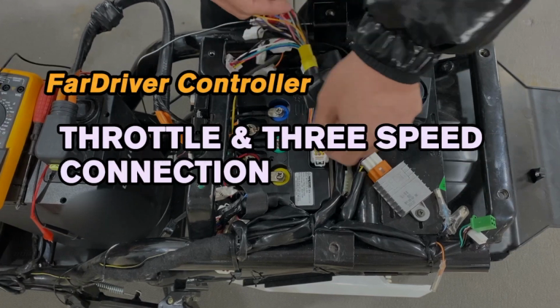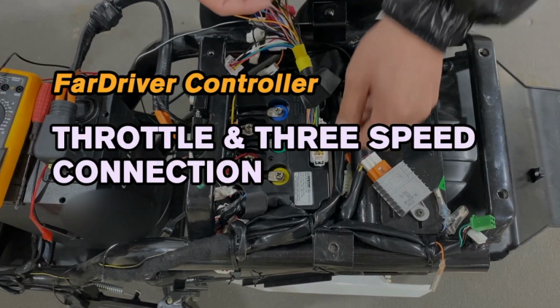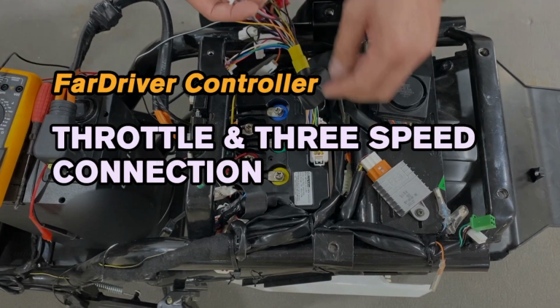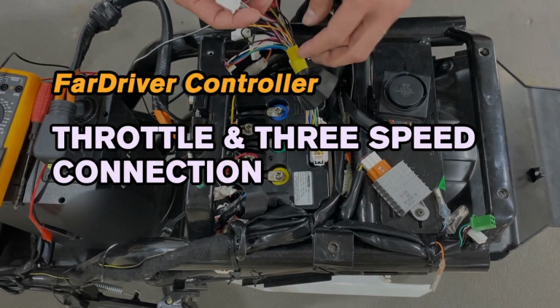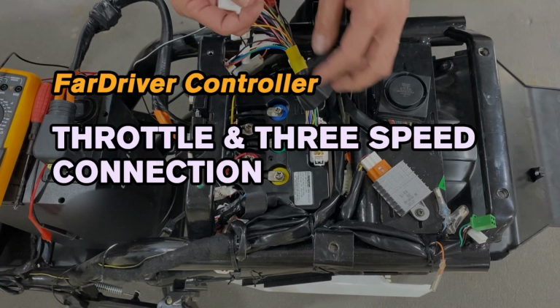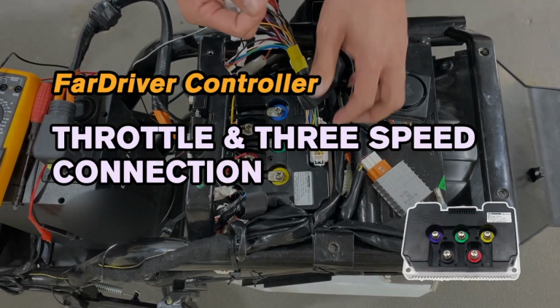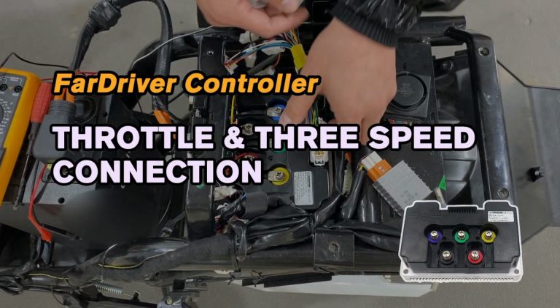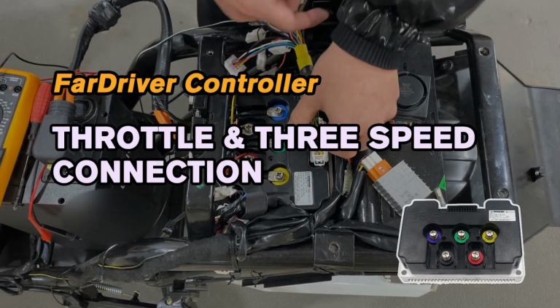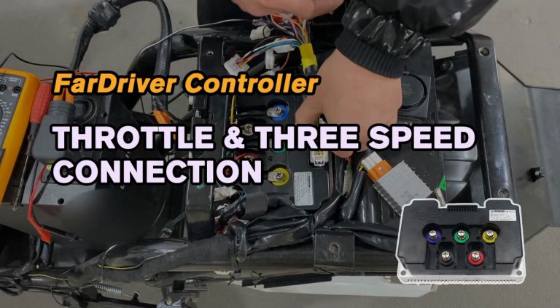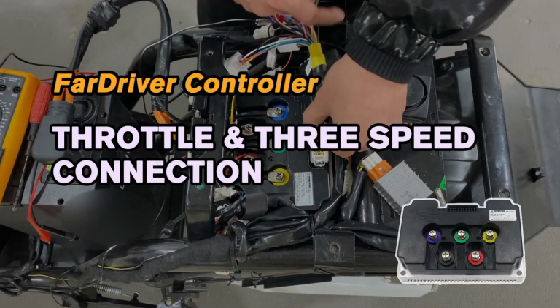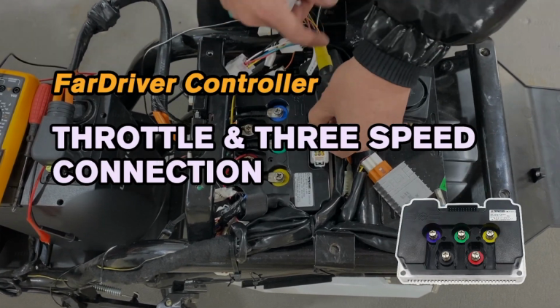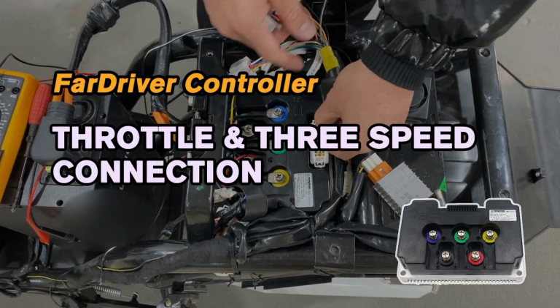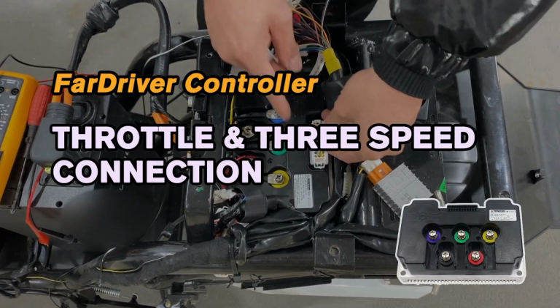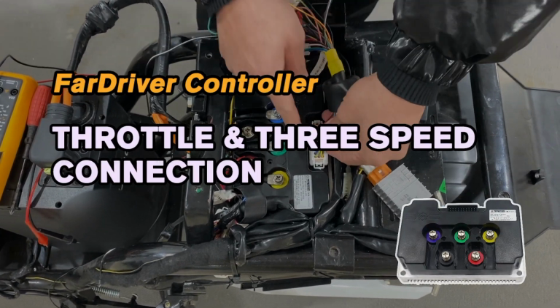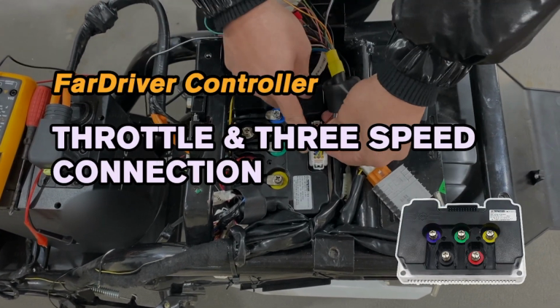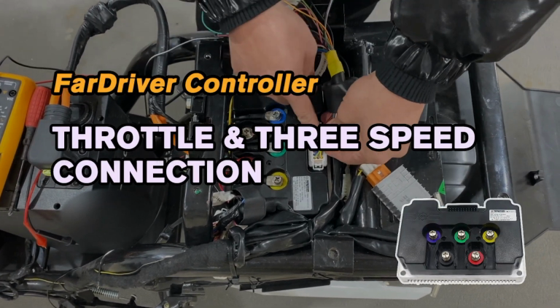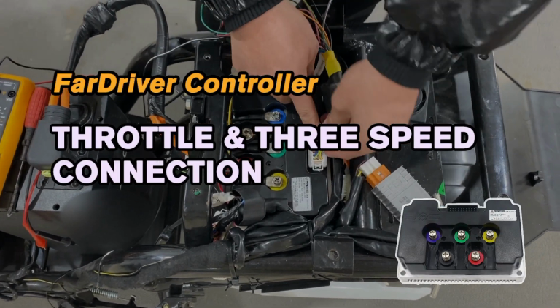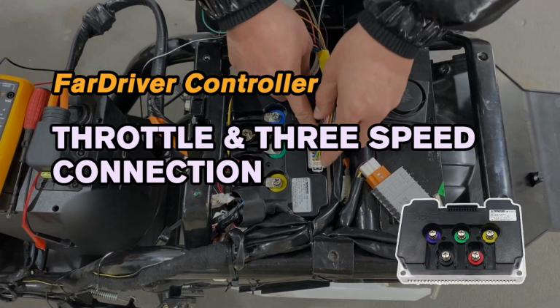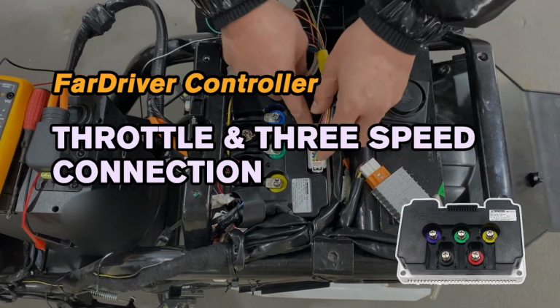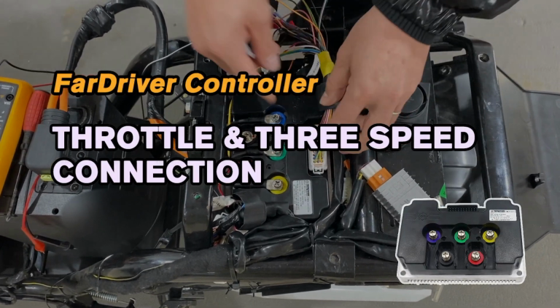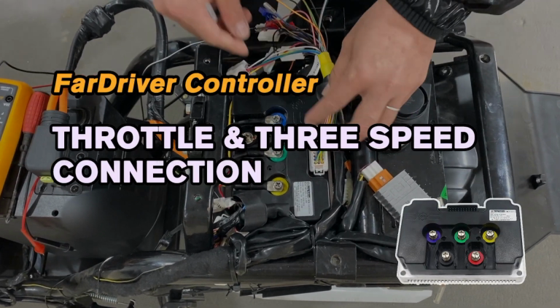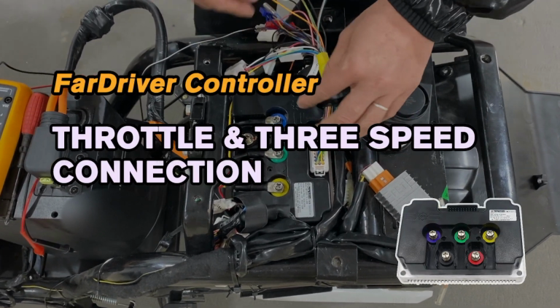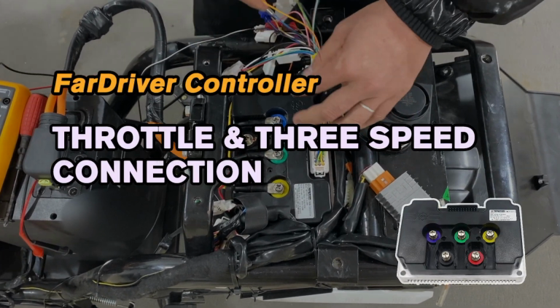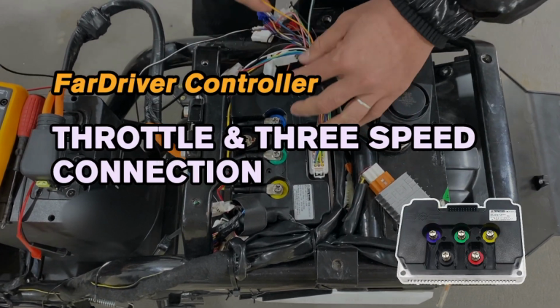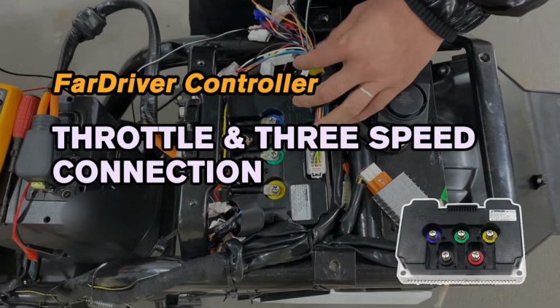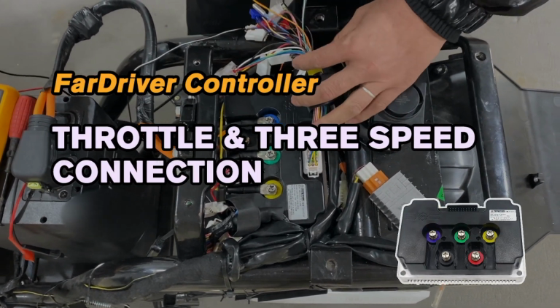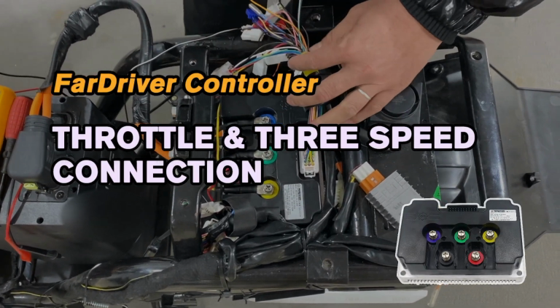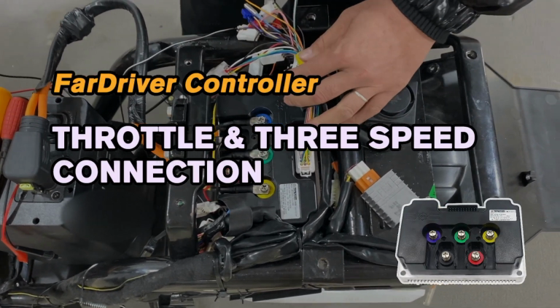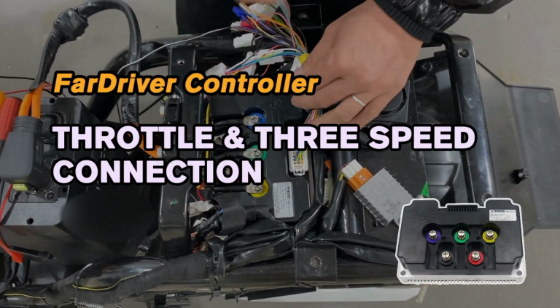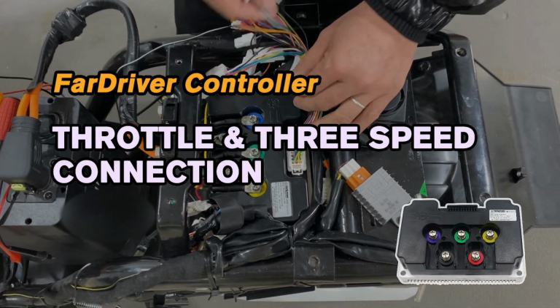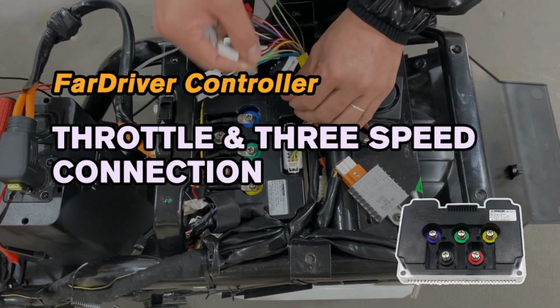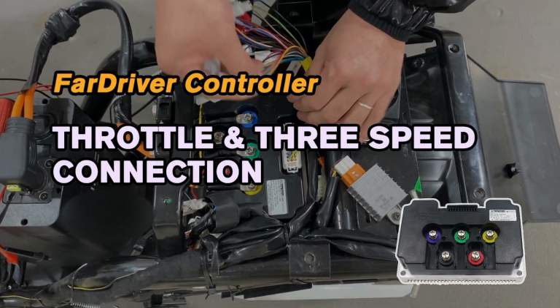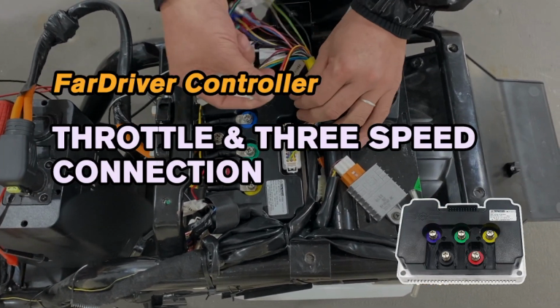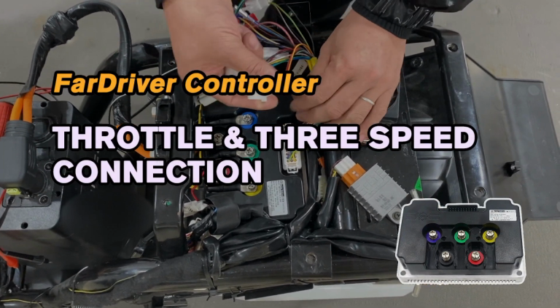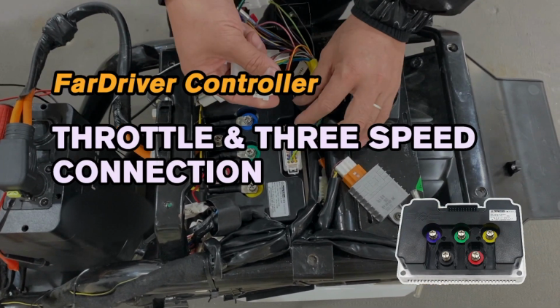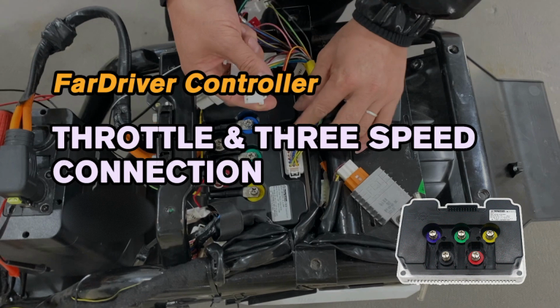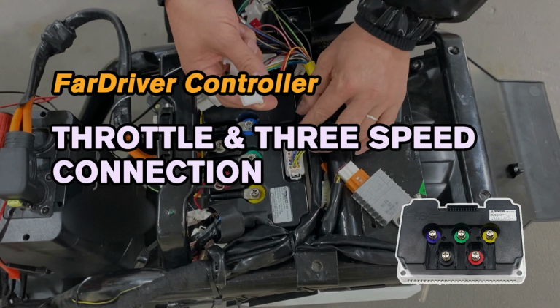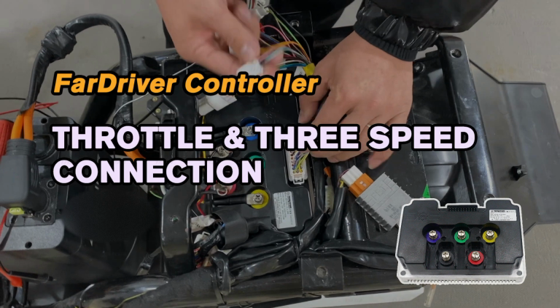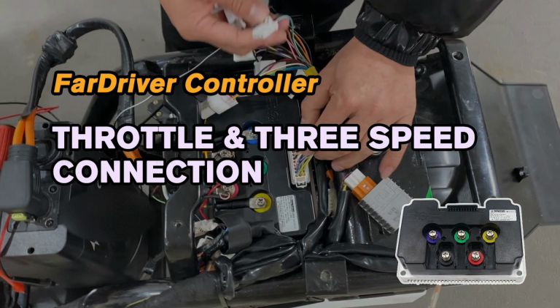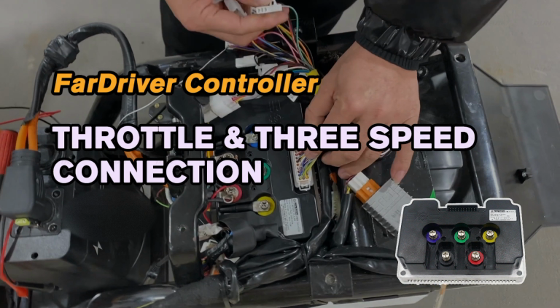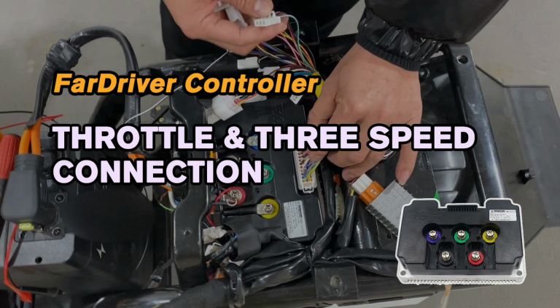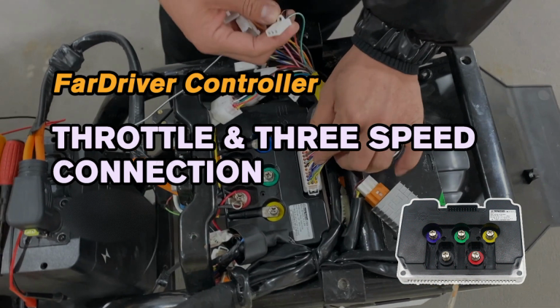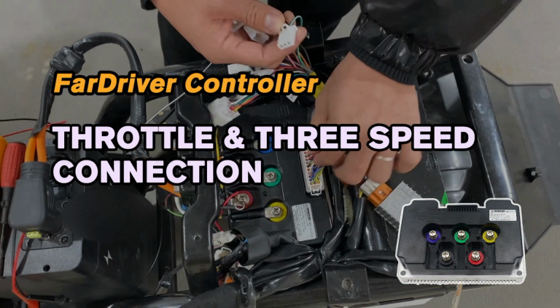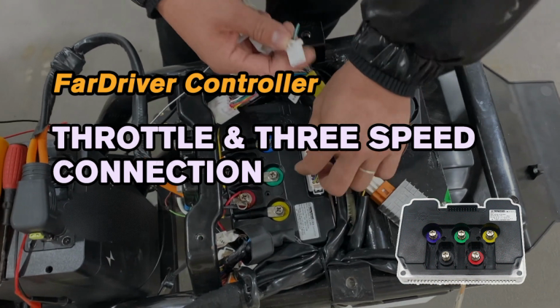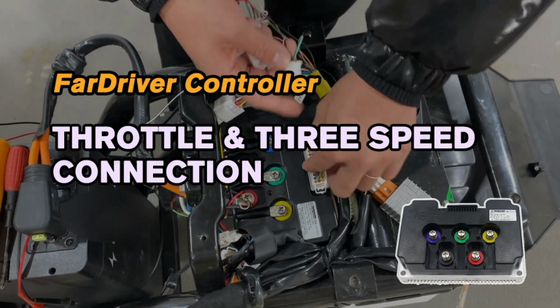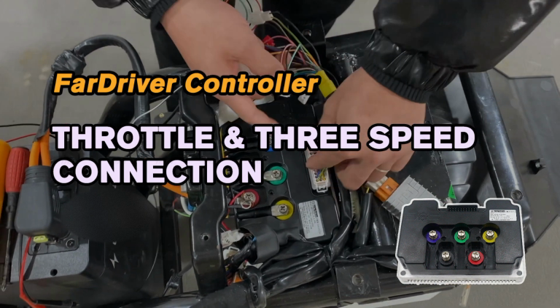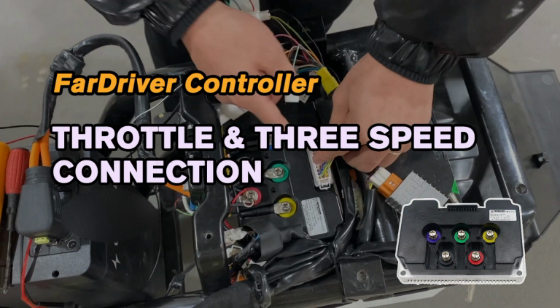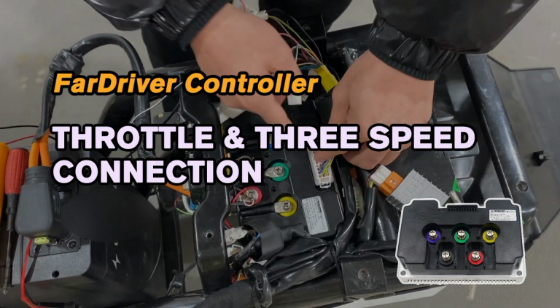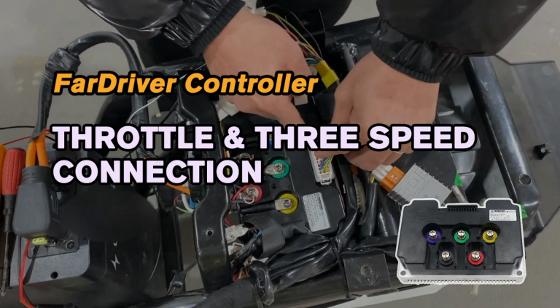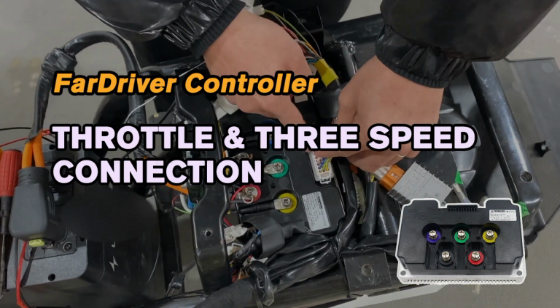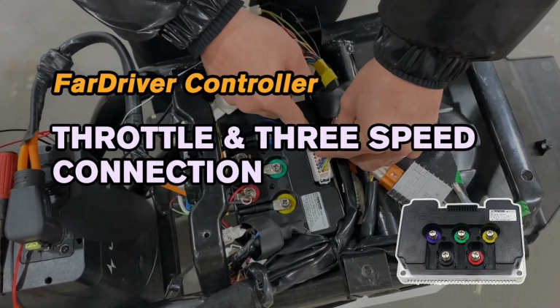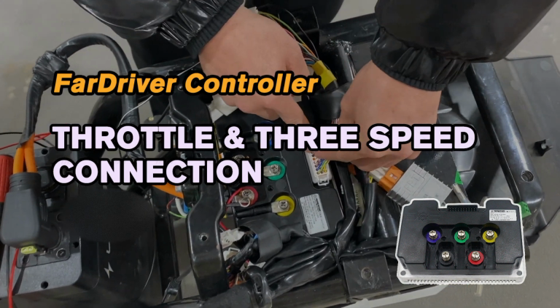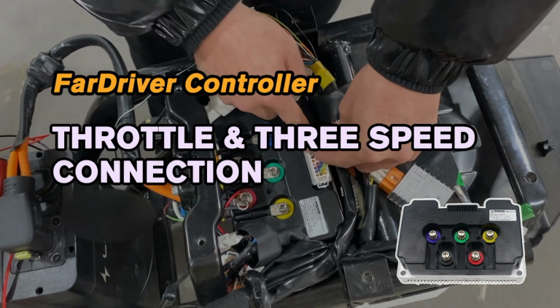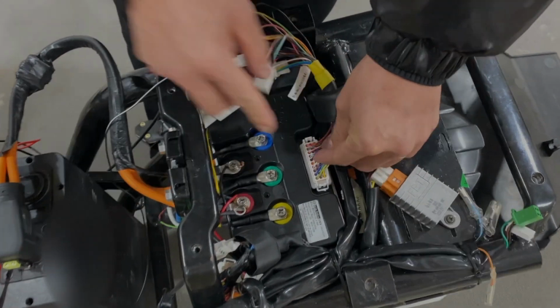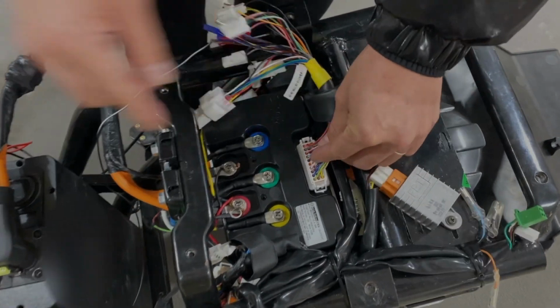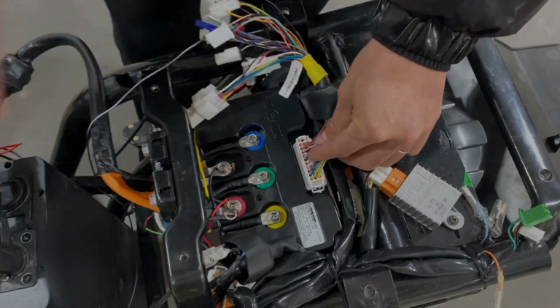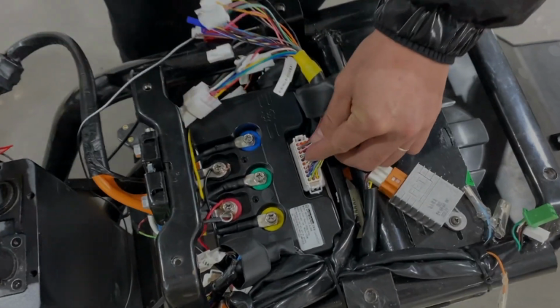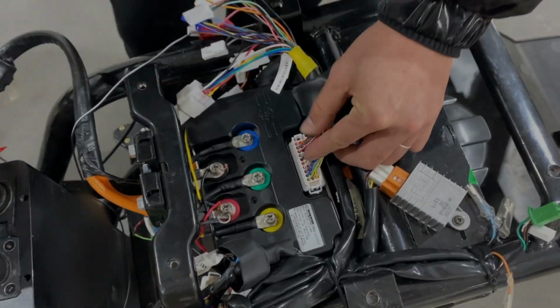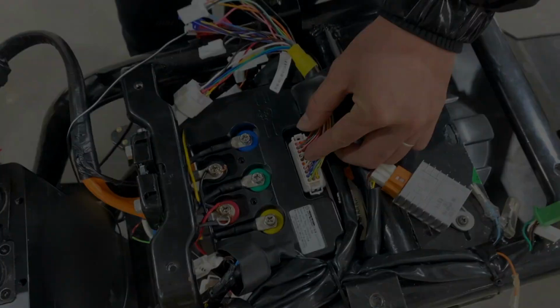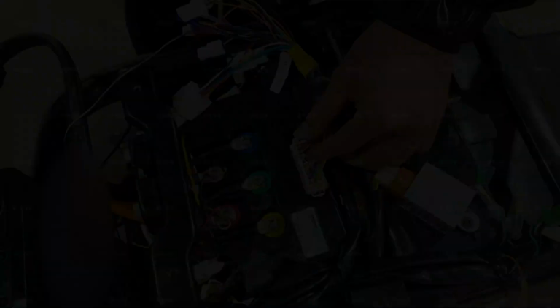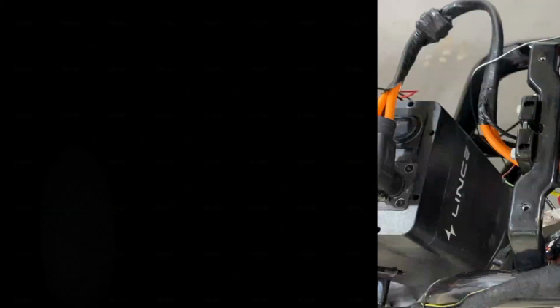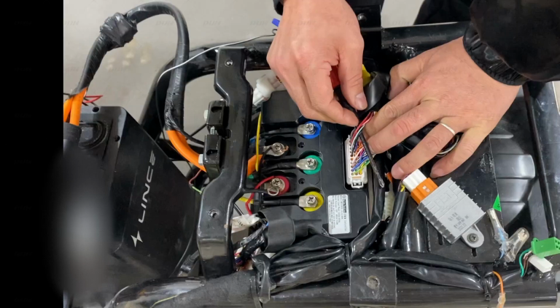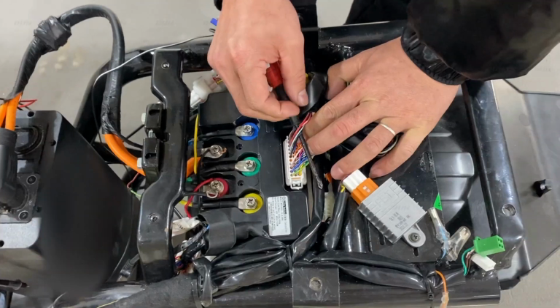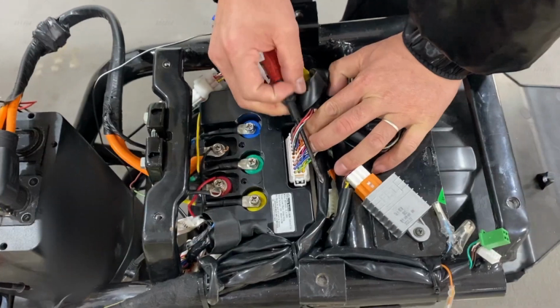Hello everyone. In today's video, I will explain the connection of the Serato cables and 3-speed function cables for the far driver controller.